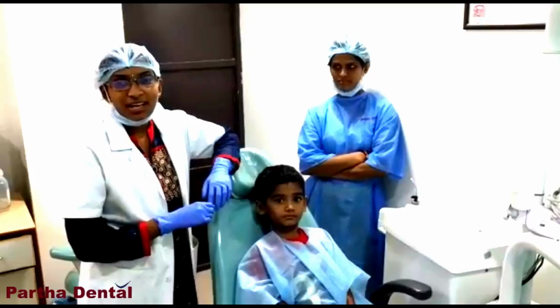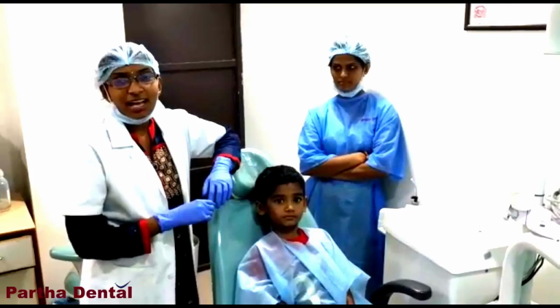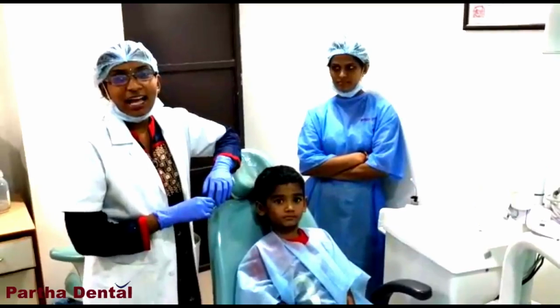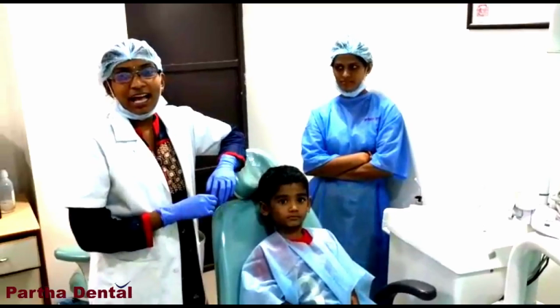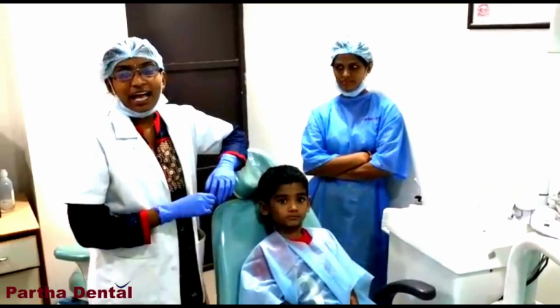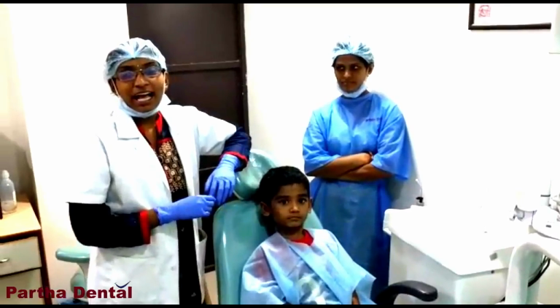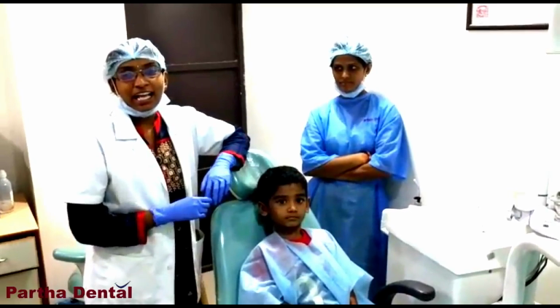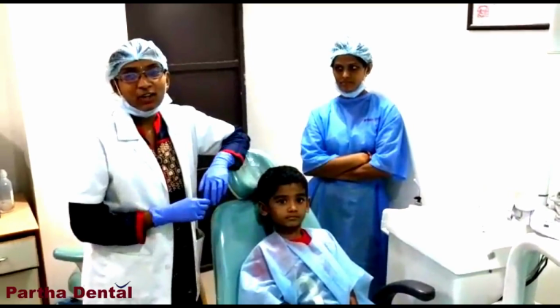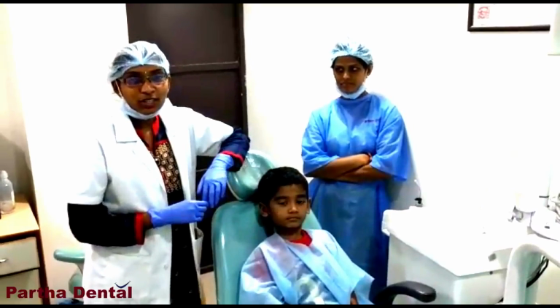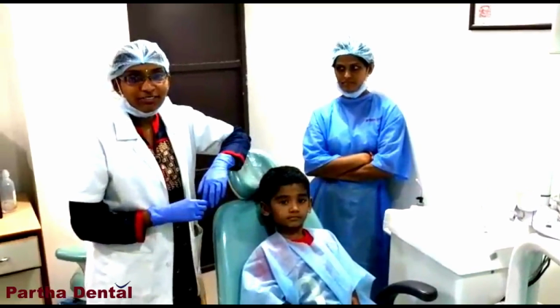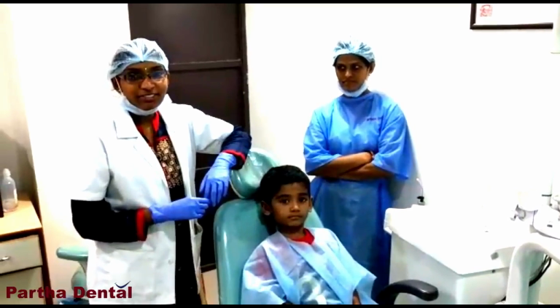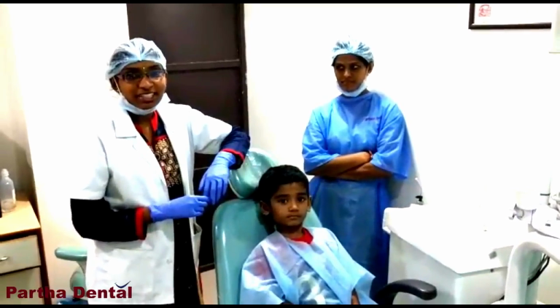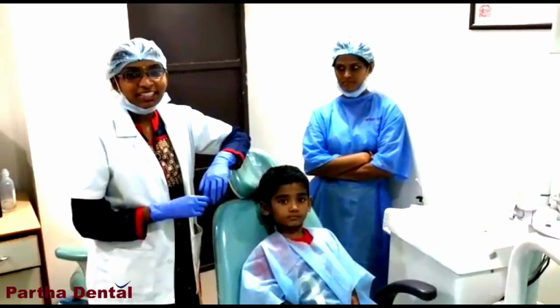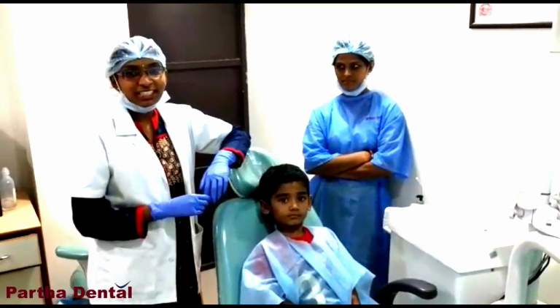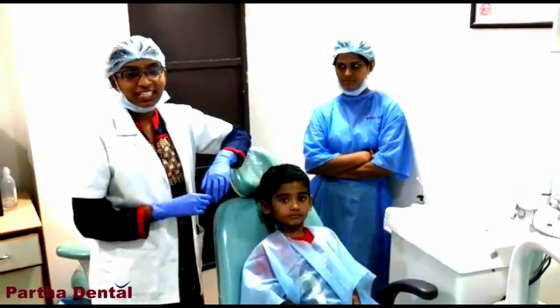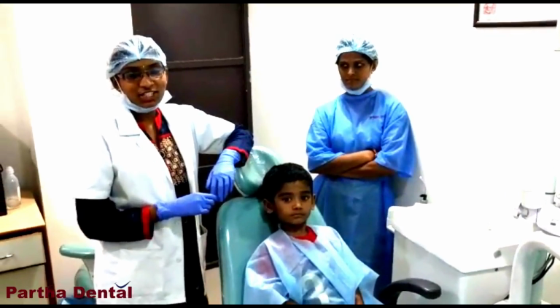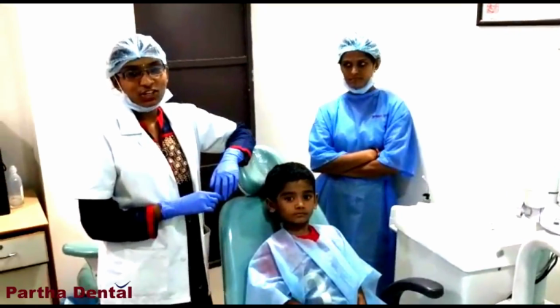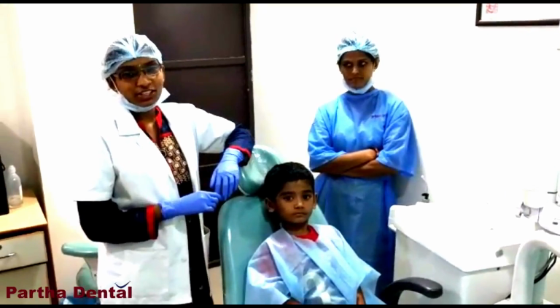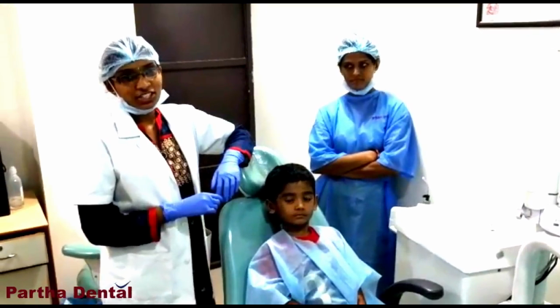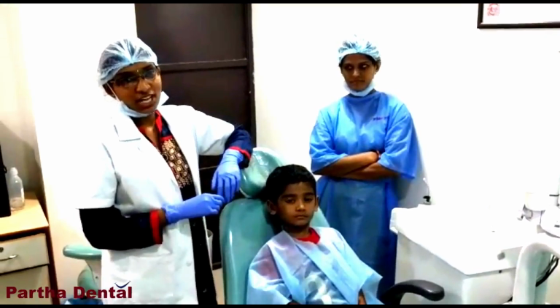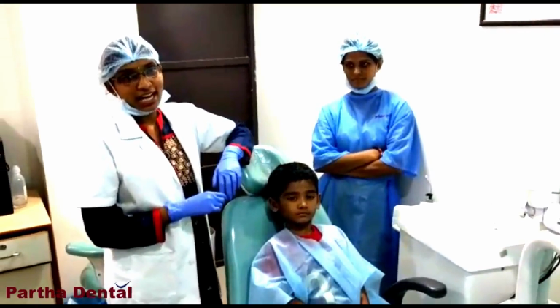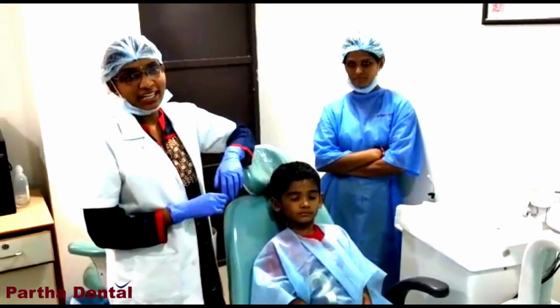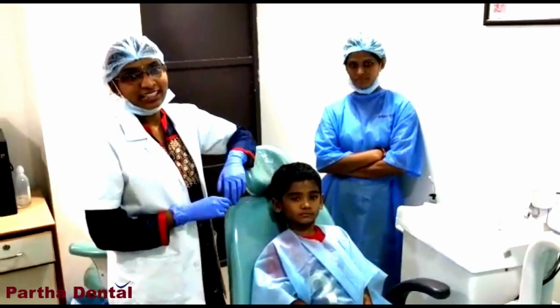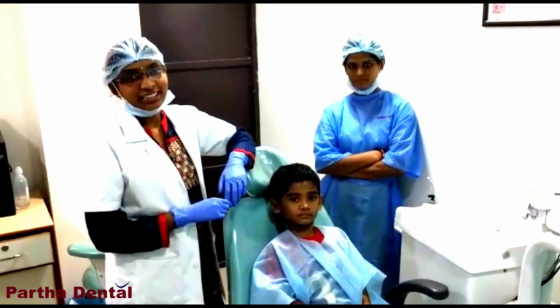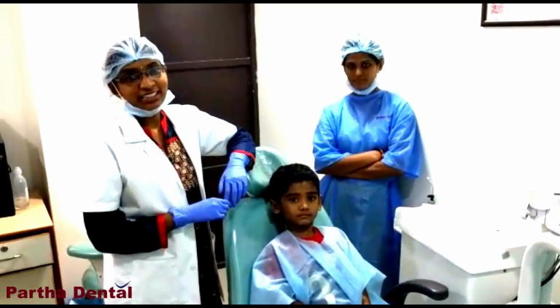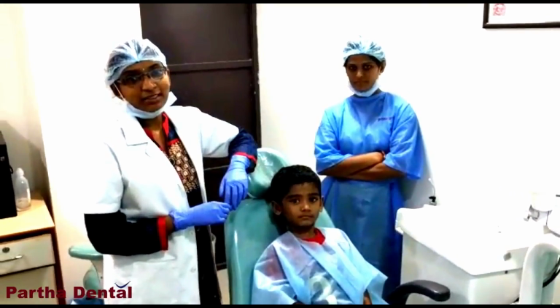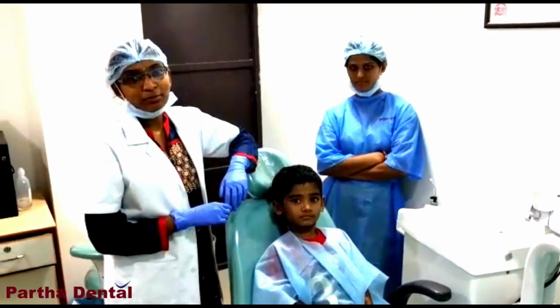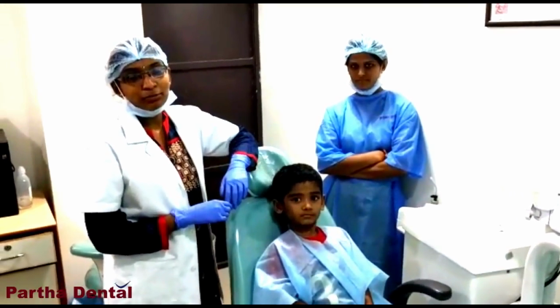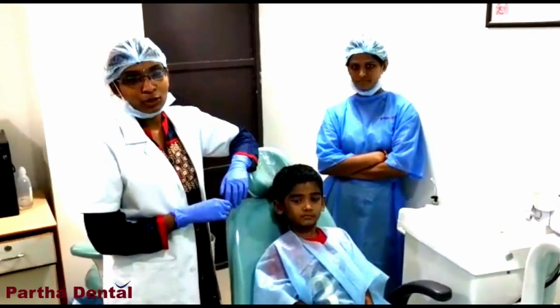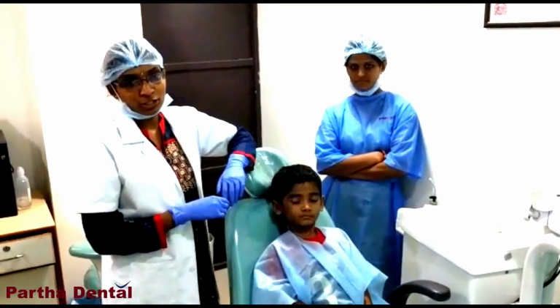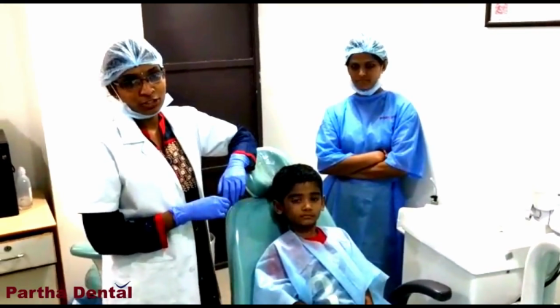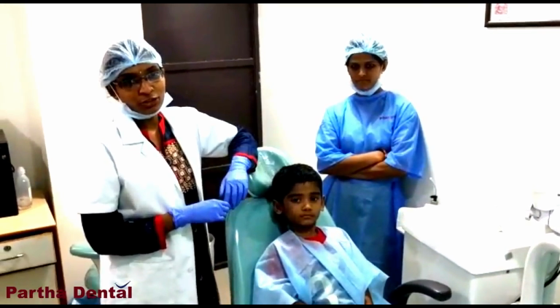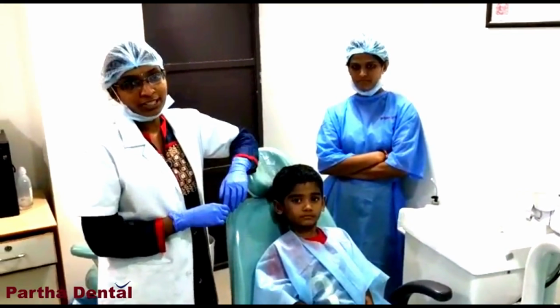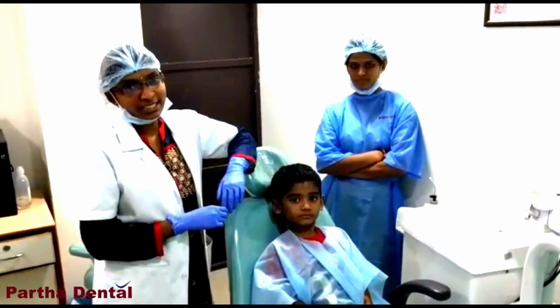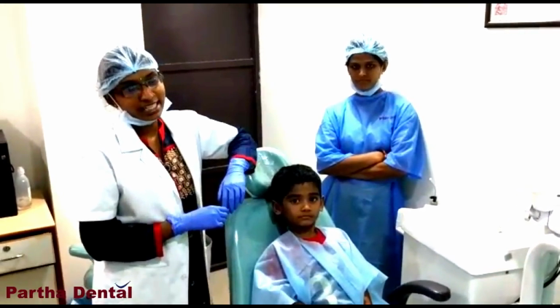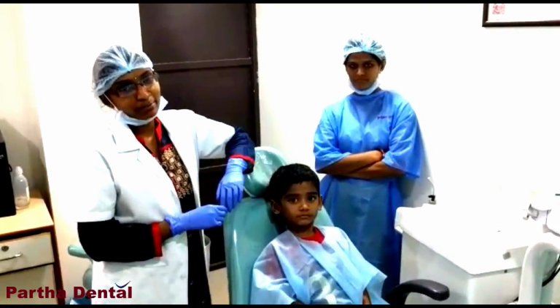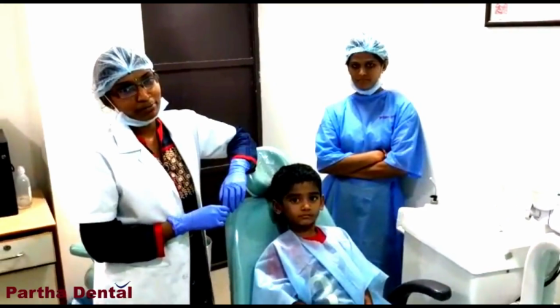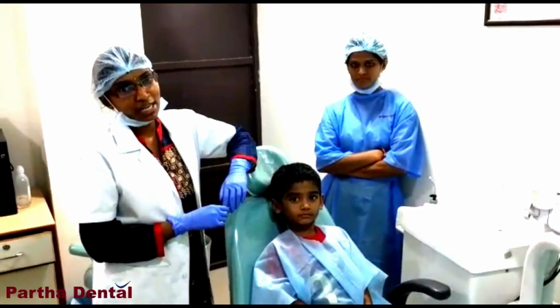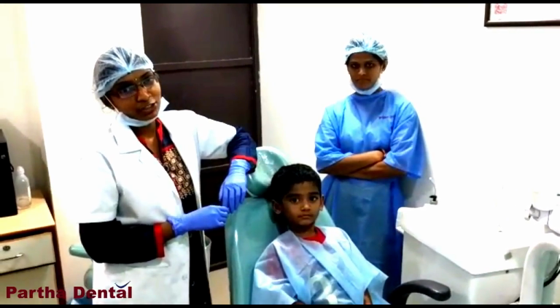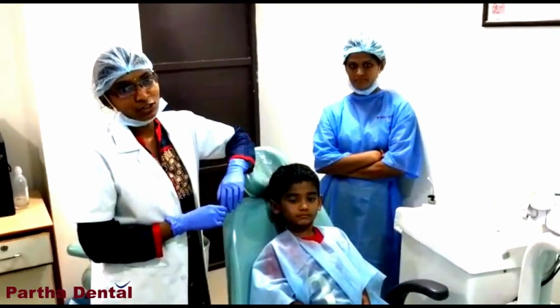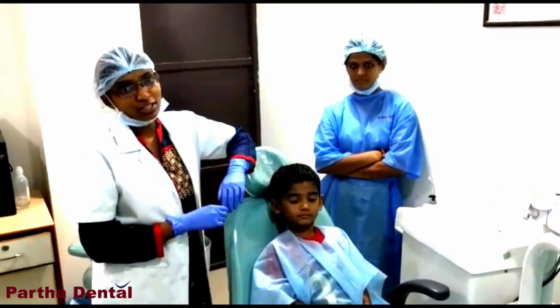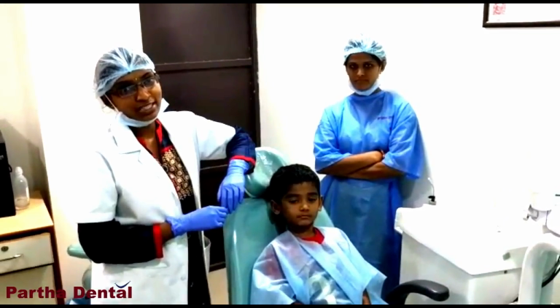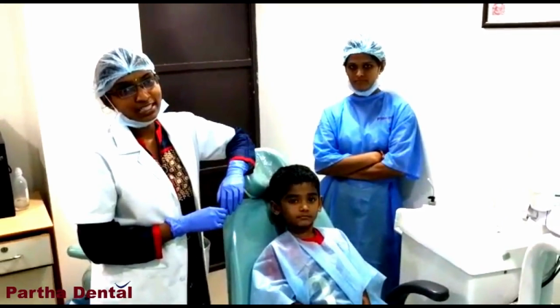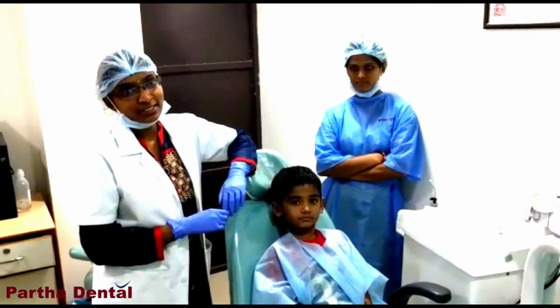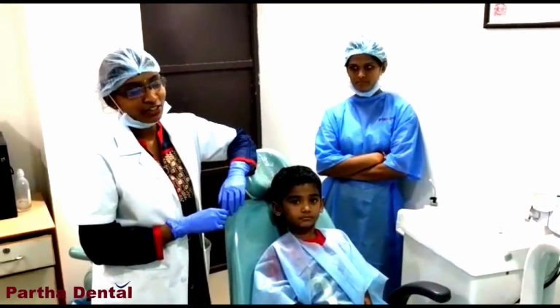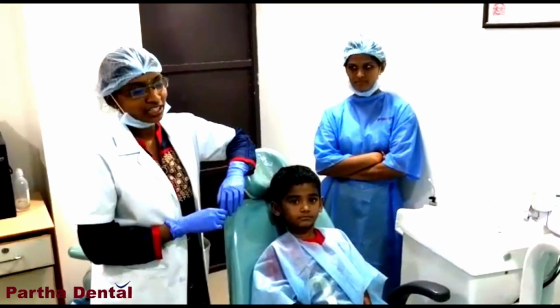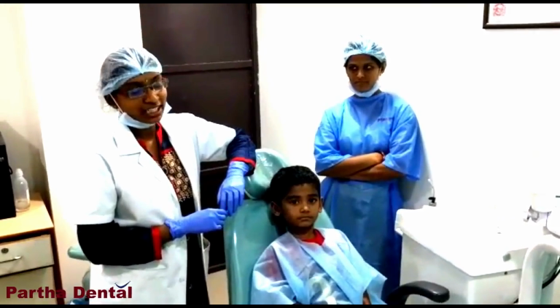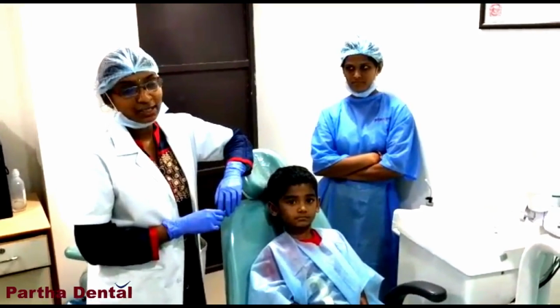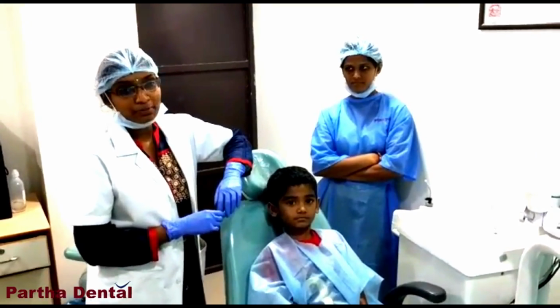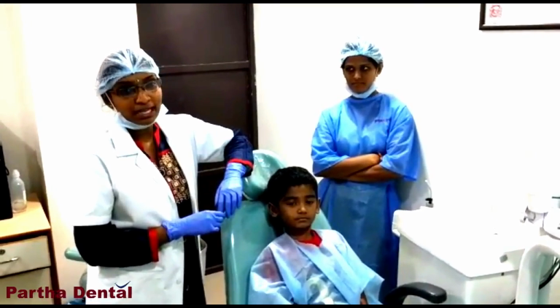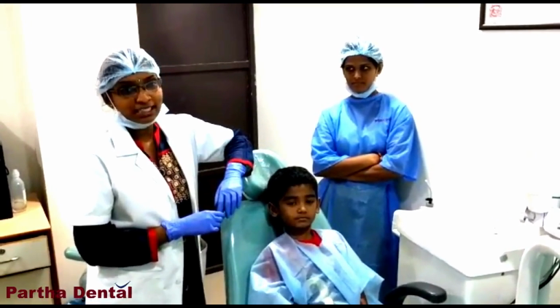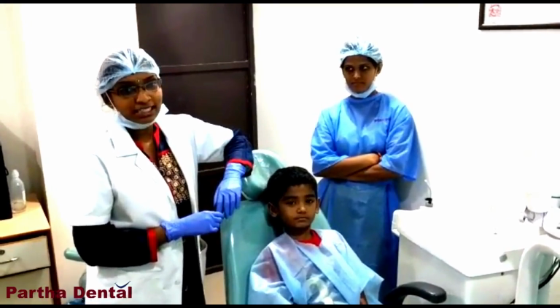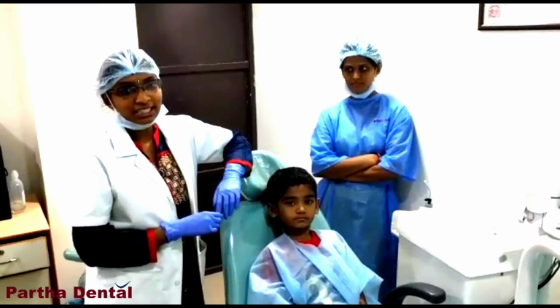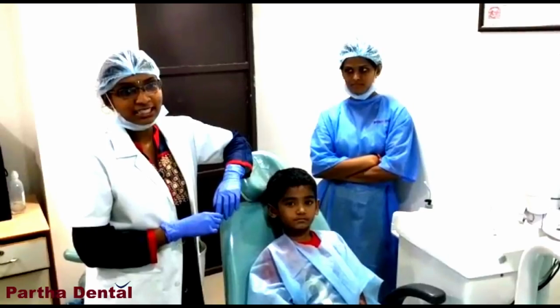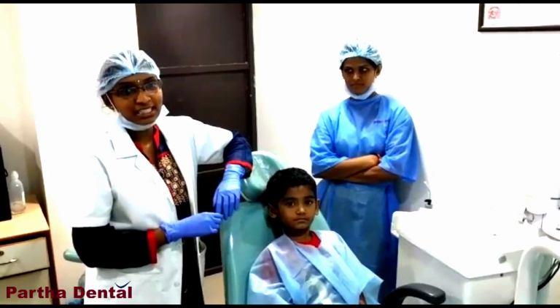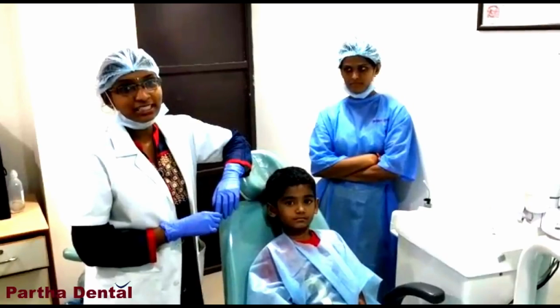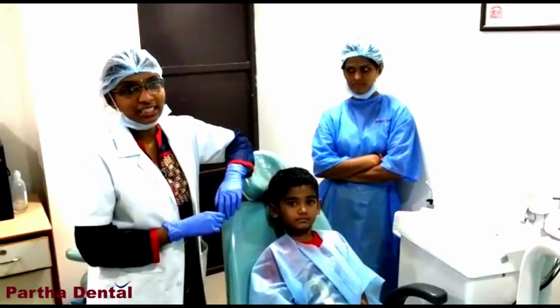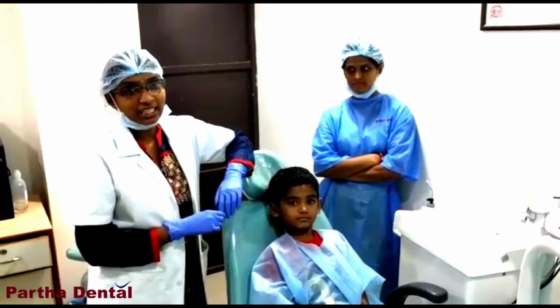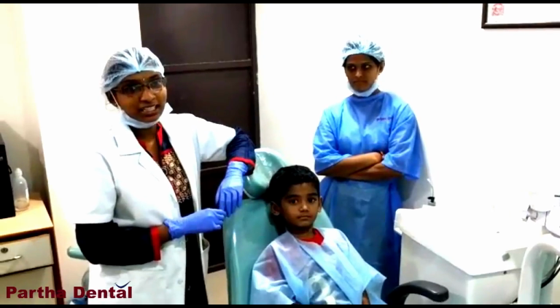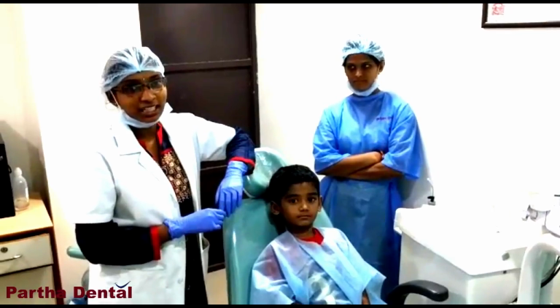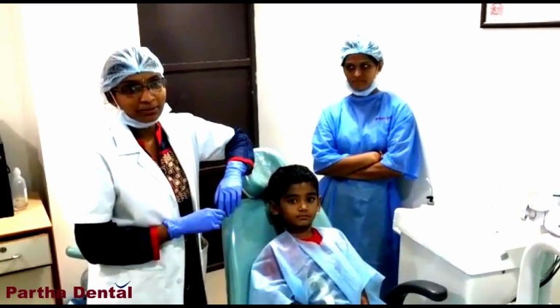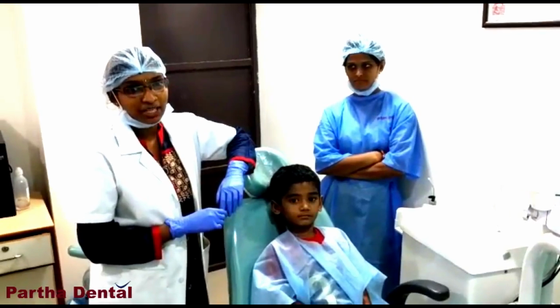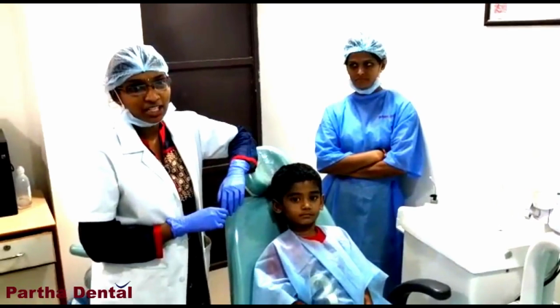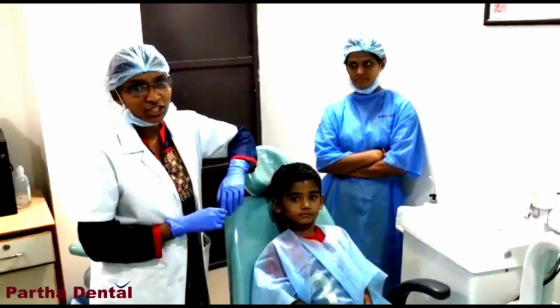Hello everyone, this is Dr. Chaya here, prosthodontist and implantologist working in Partha Dental, Ilanka branch.